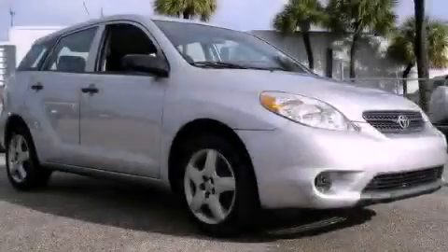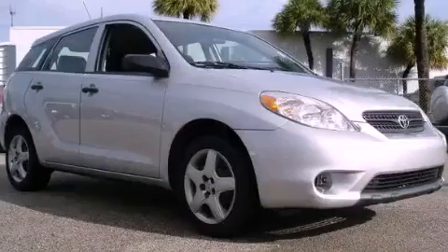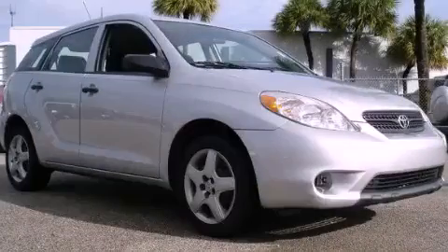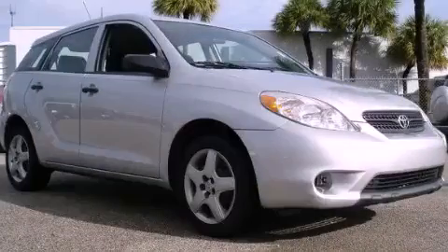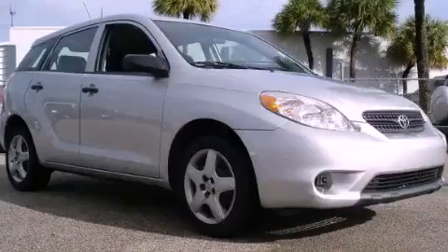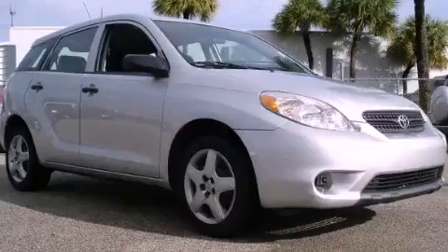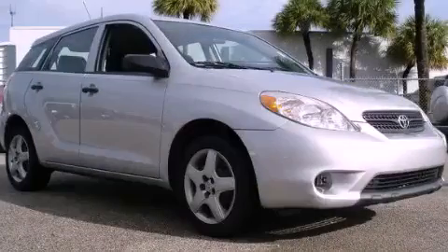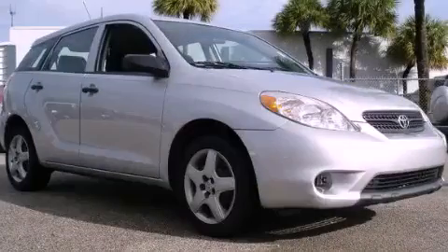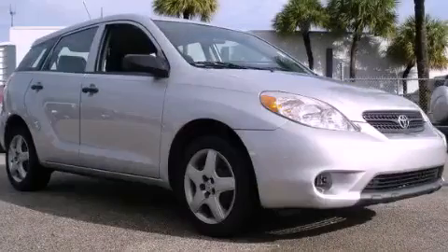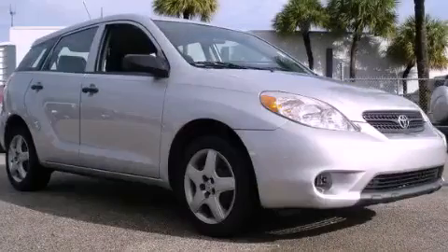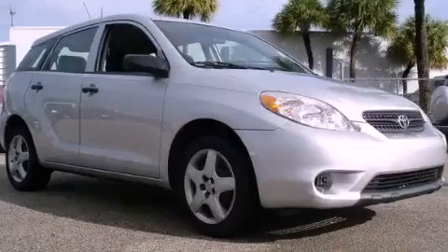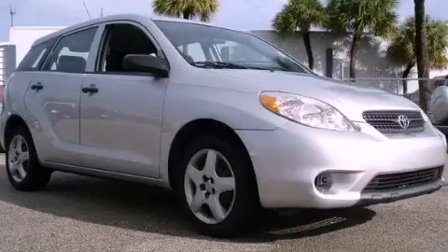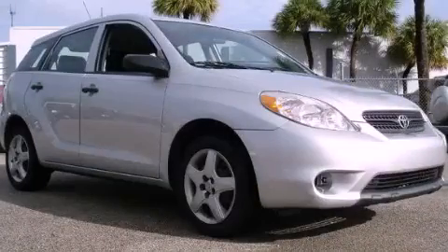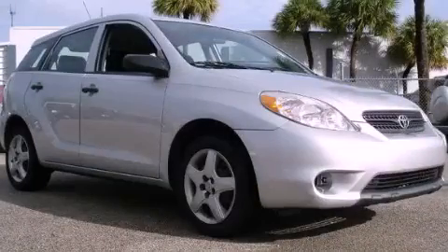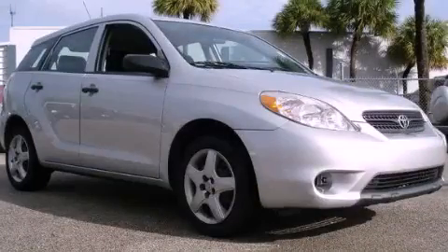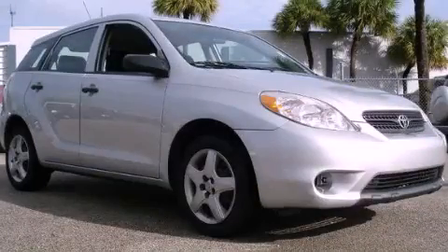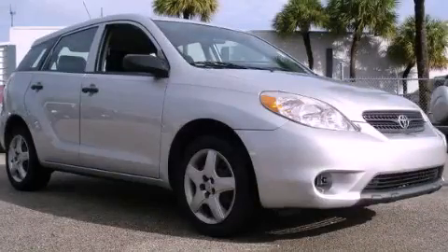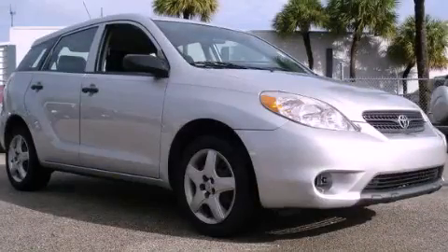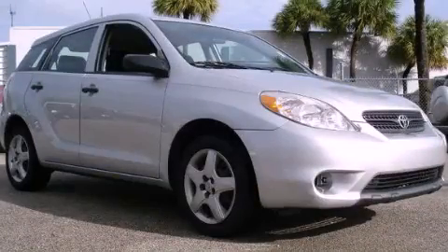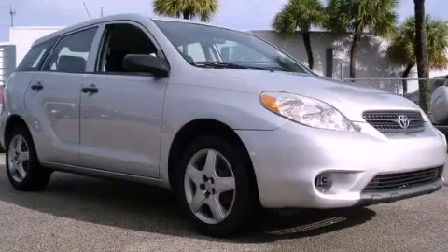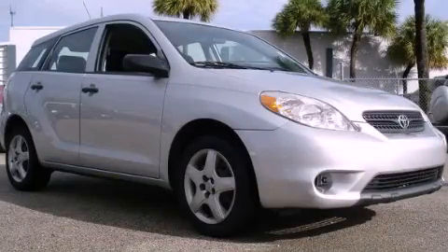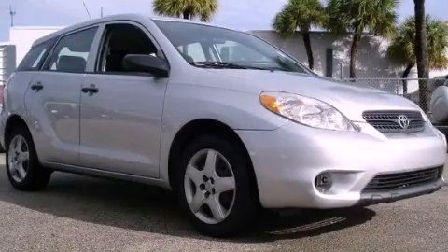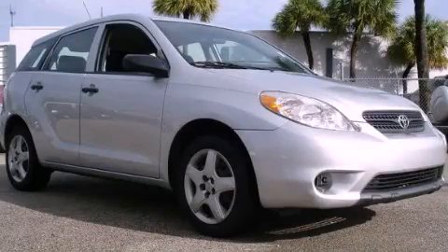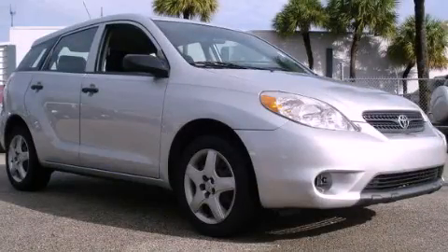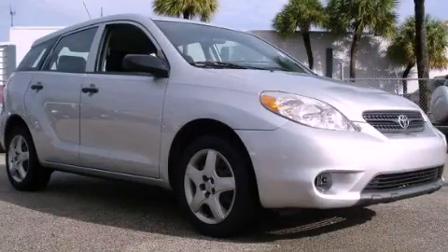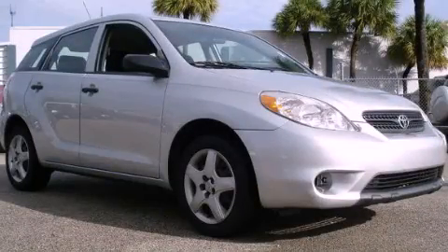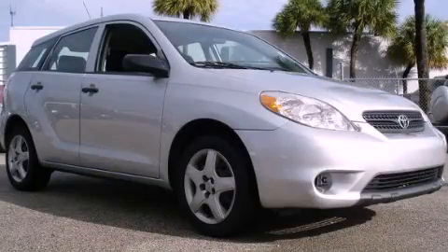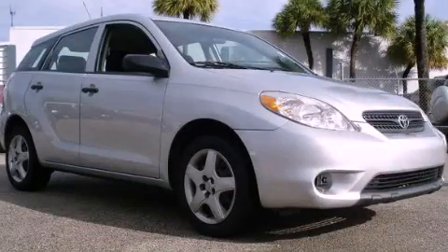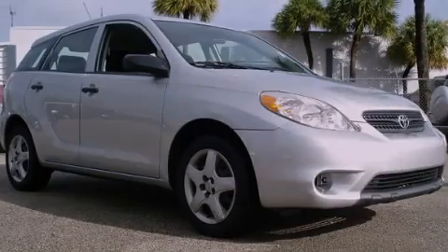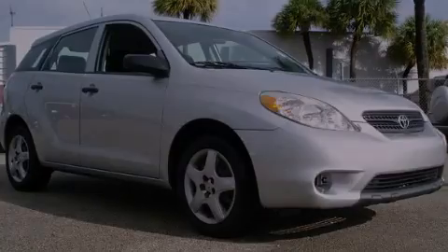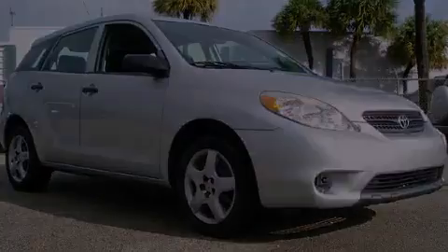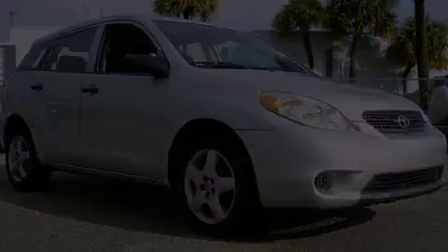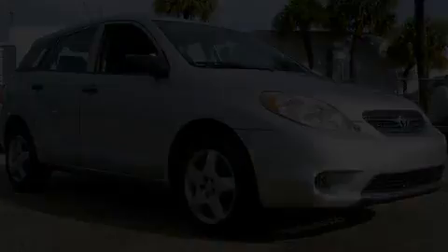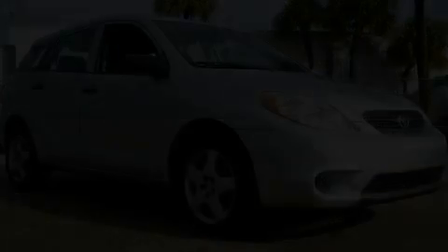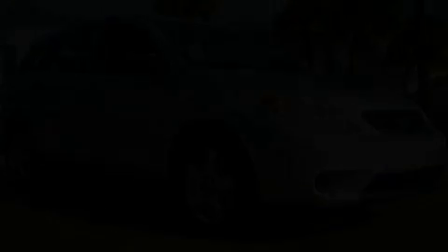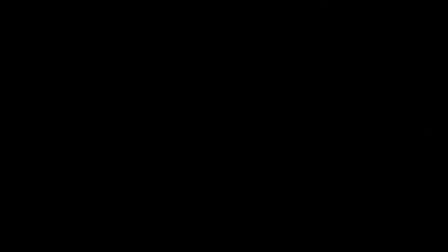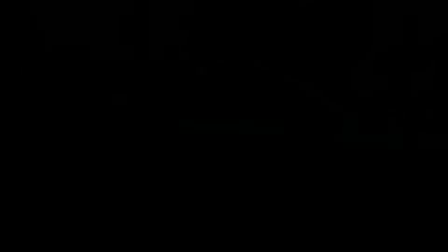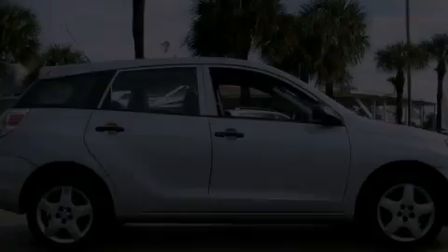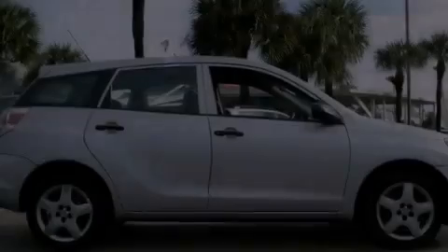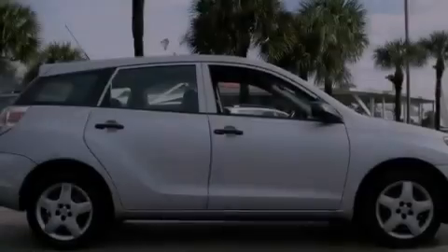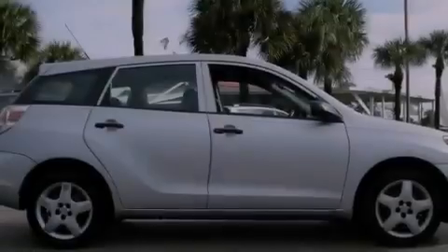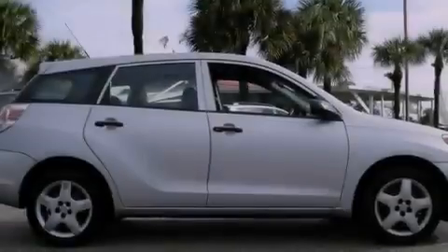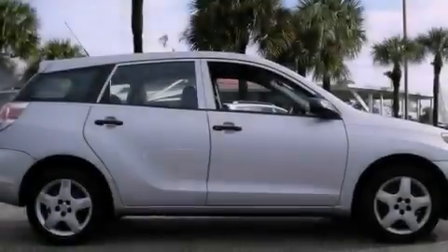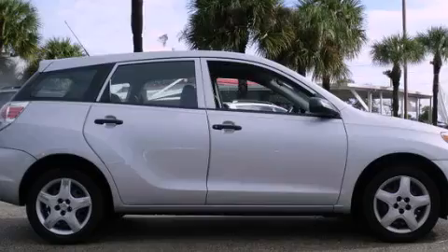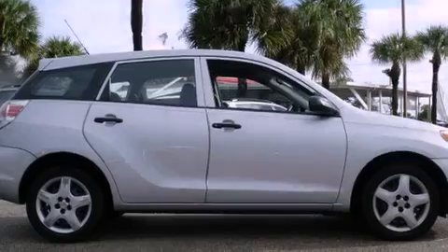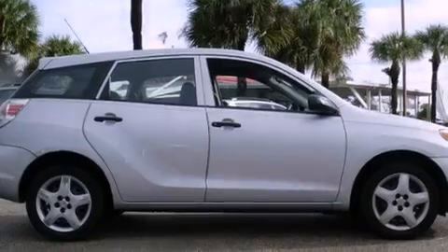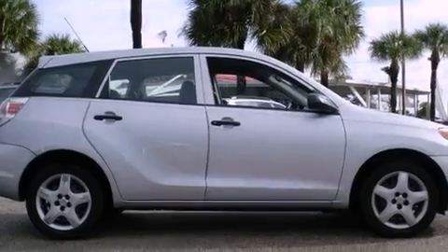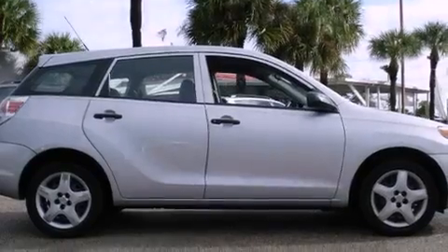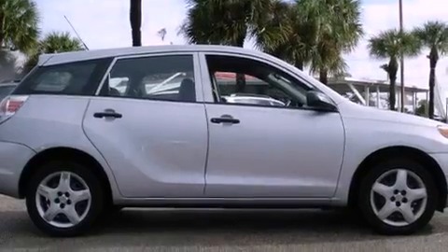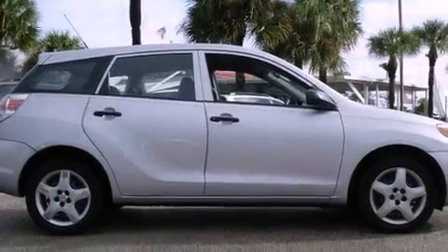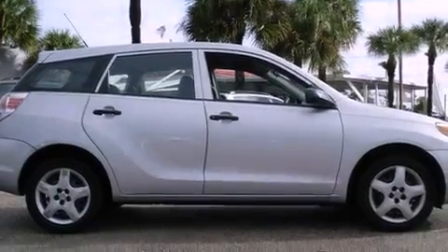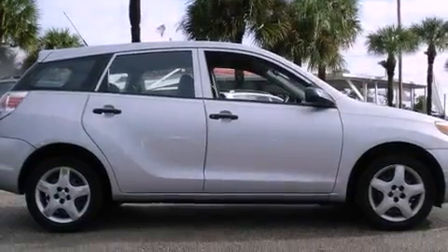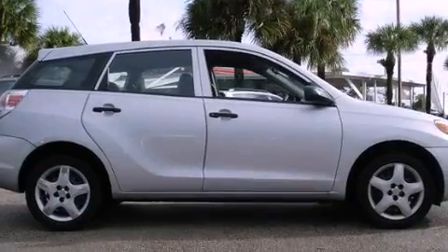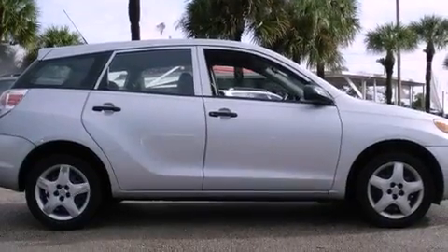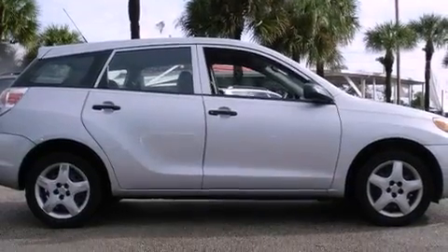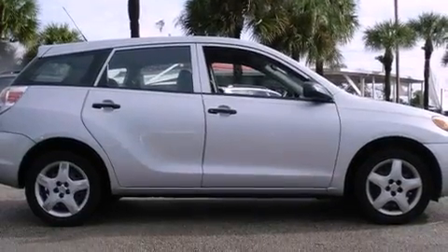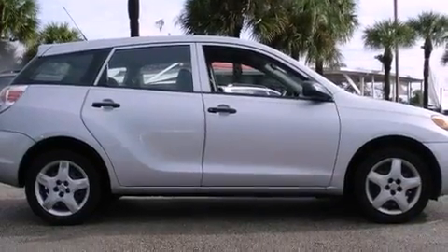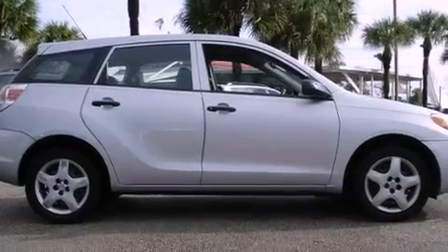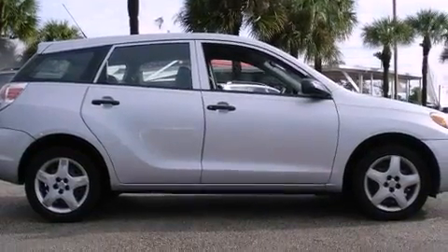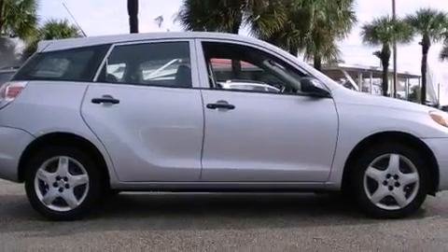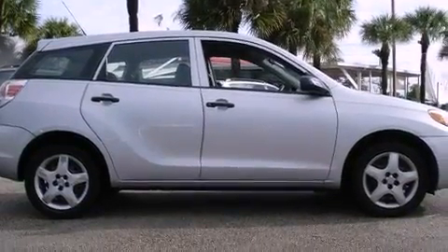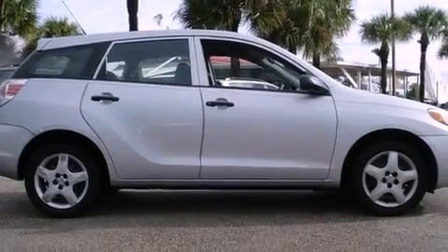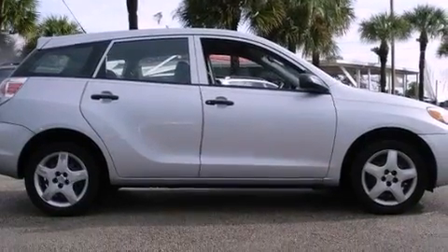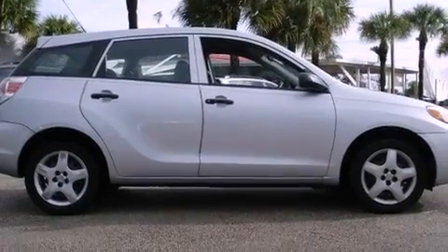This is a 2008 Toyota Matrix. It features a four-cylinder engine and an automatic transmission.